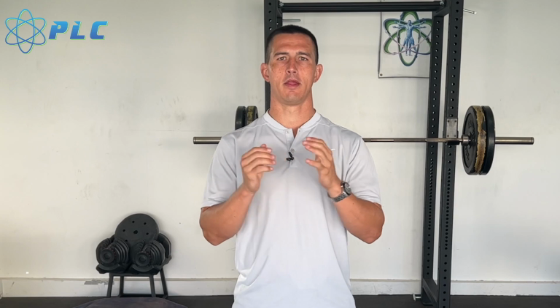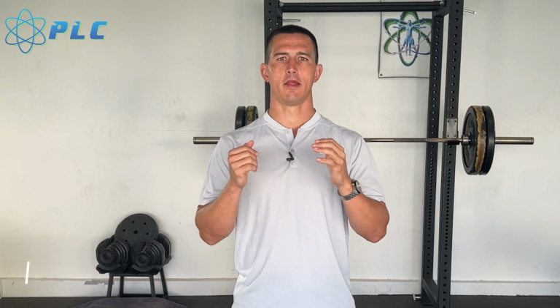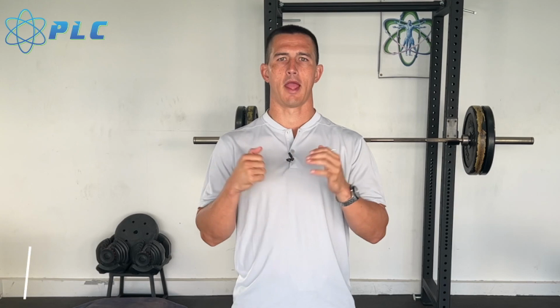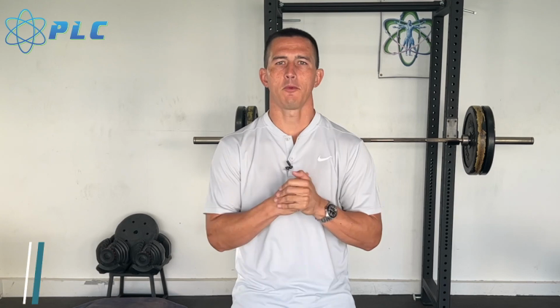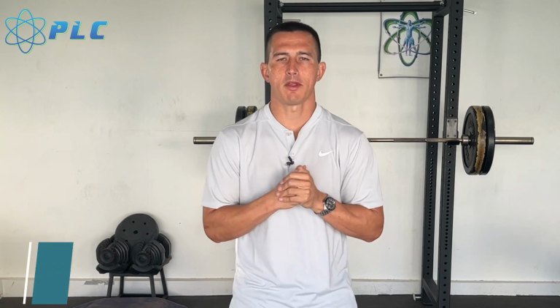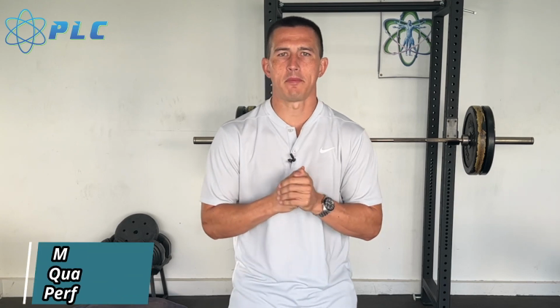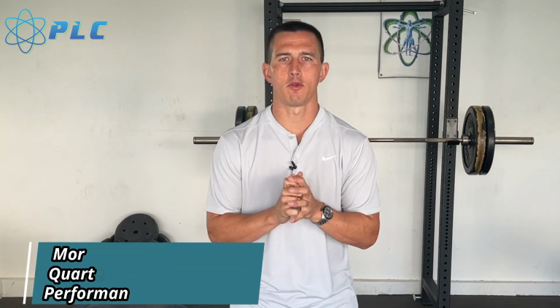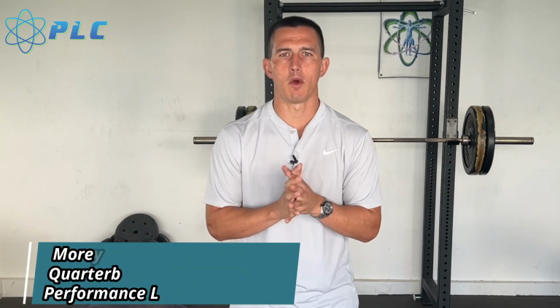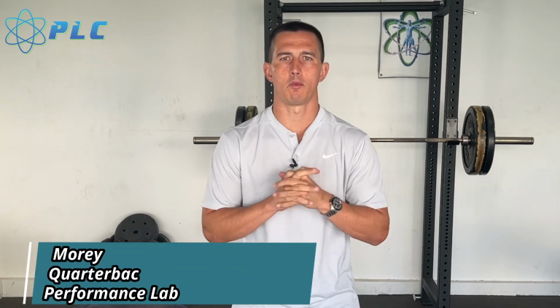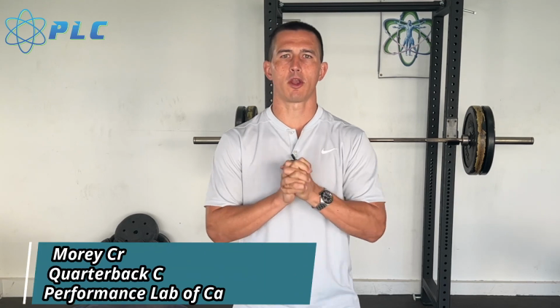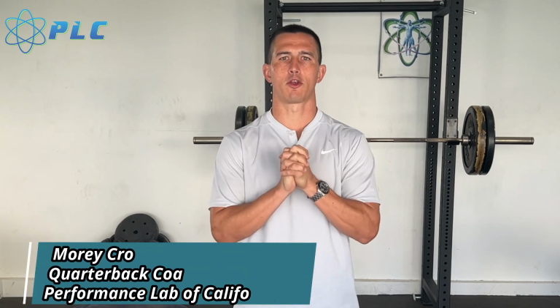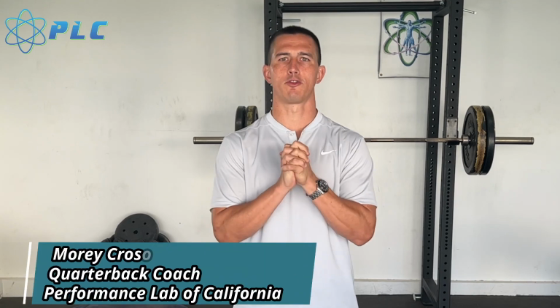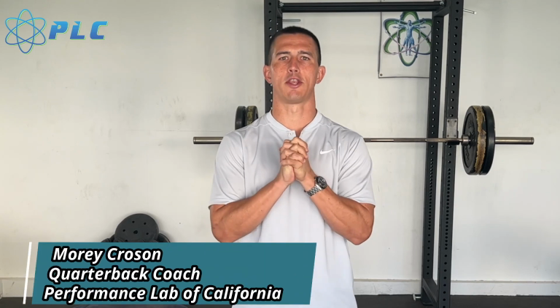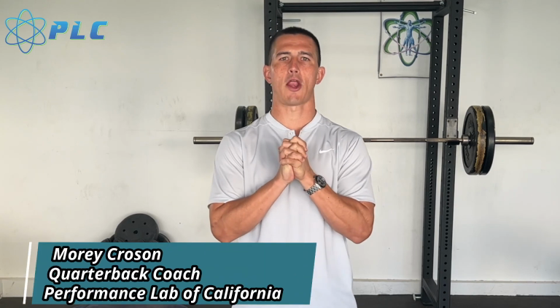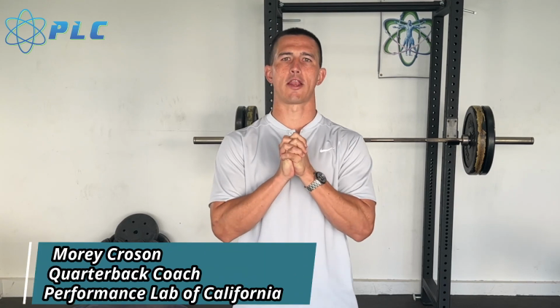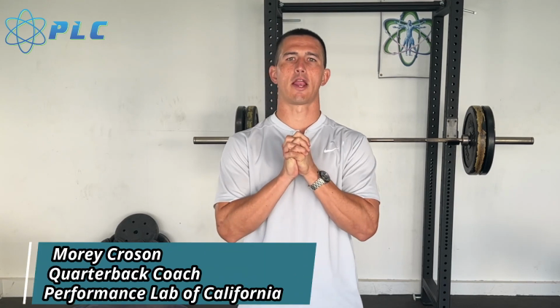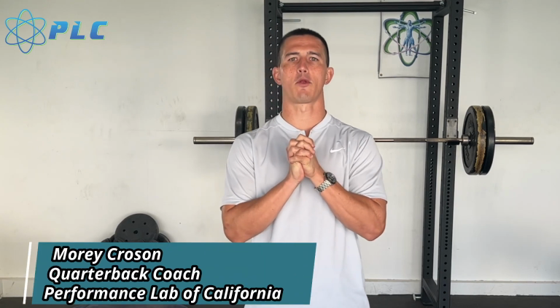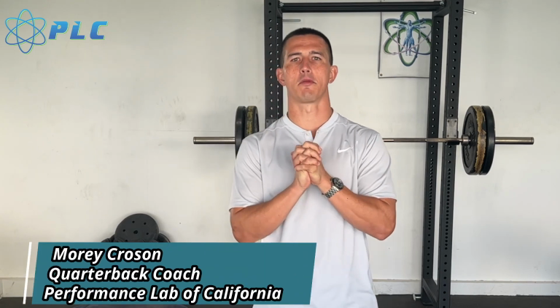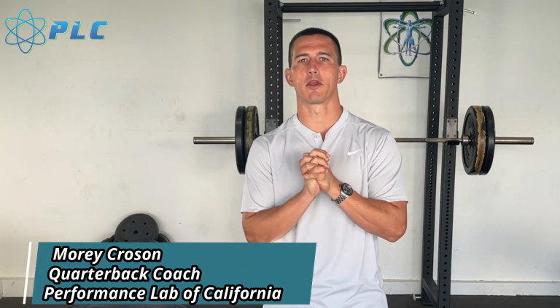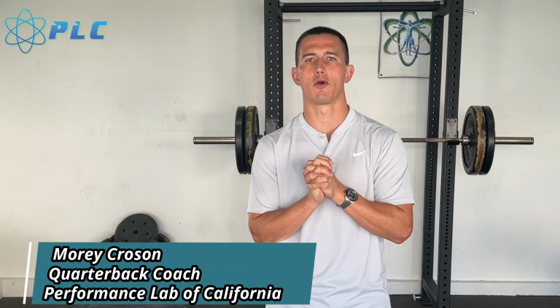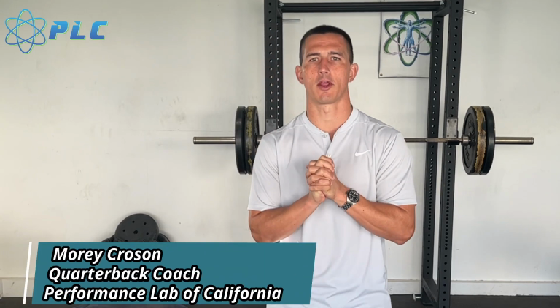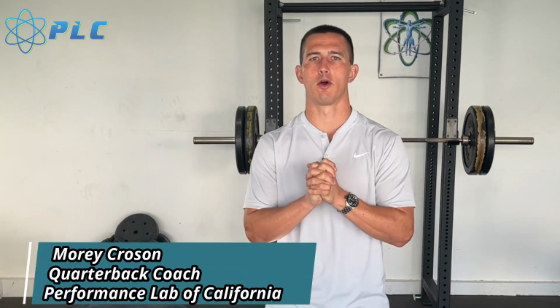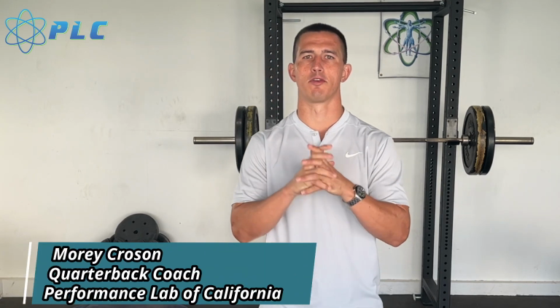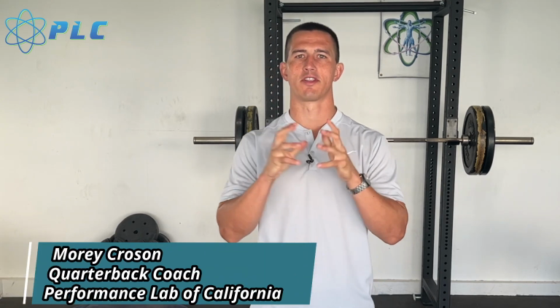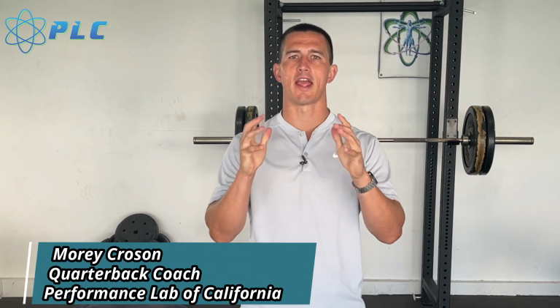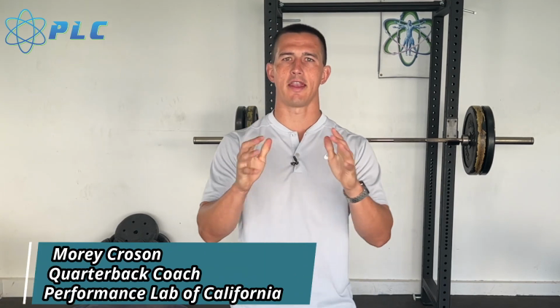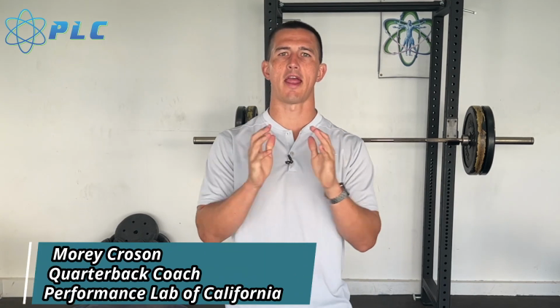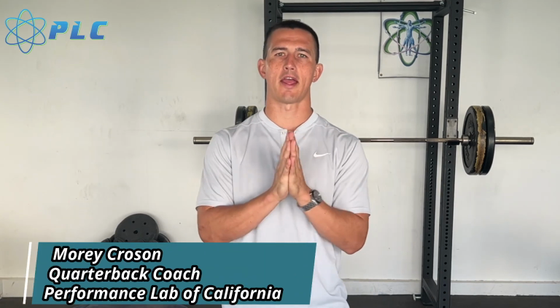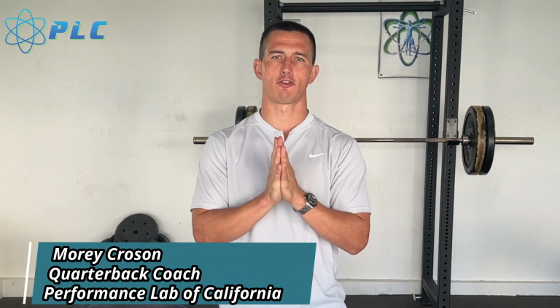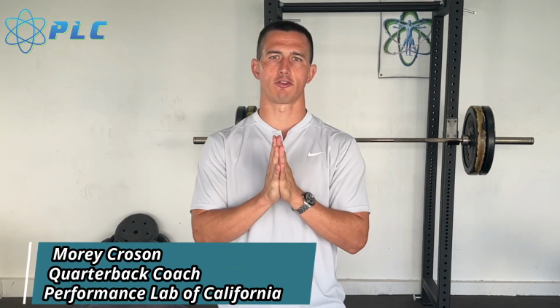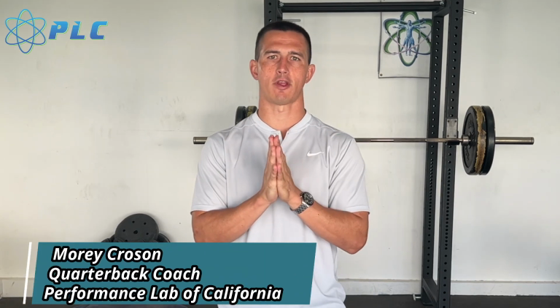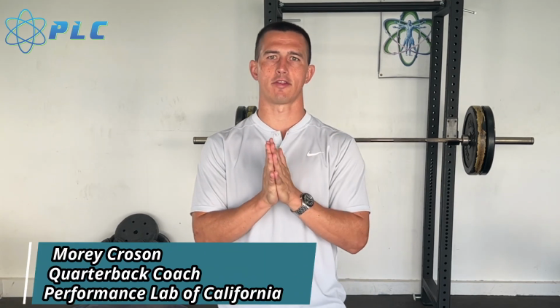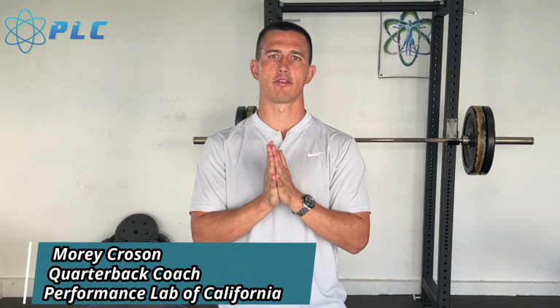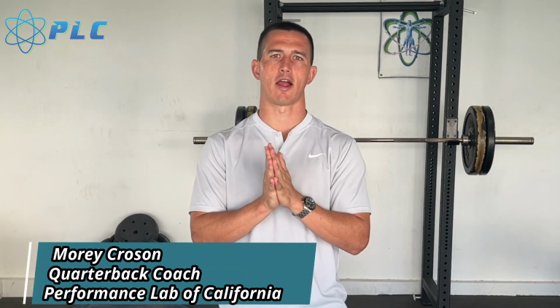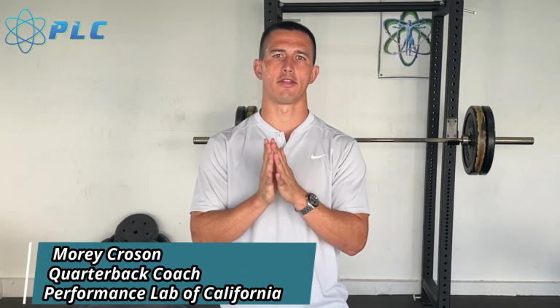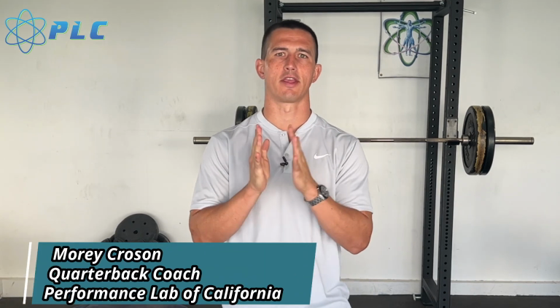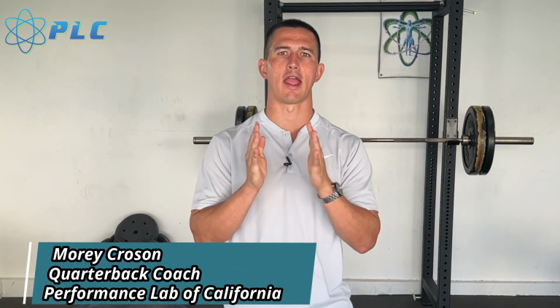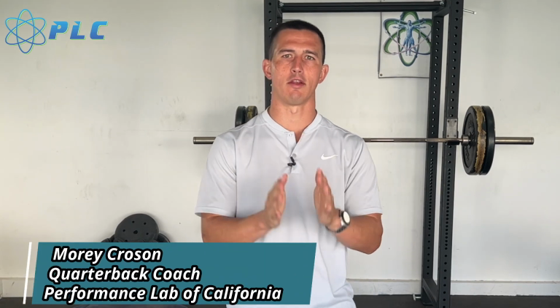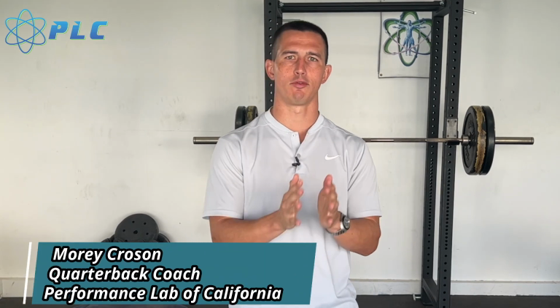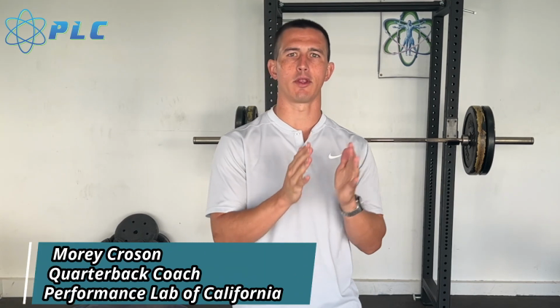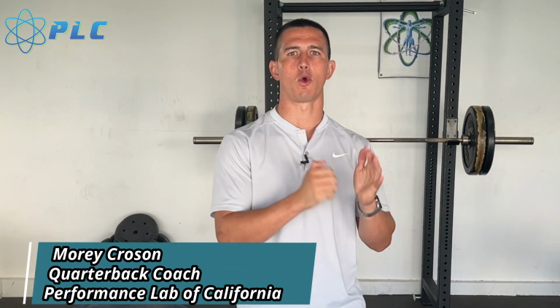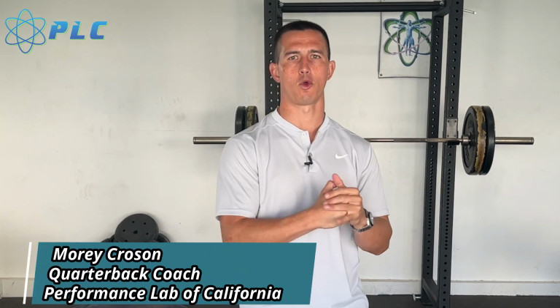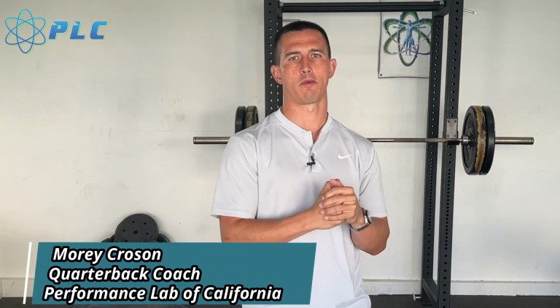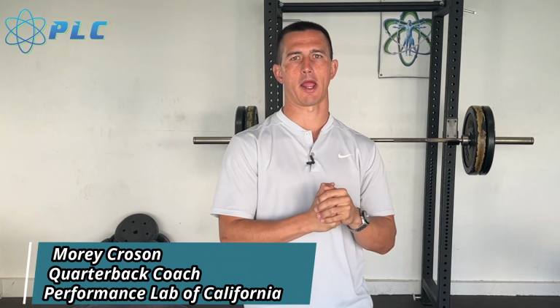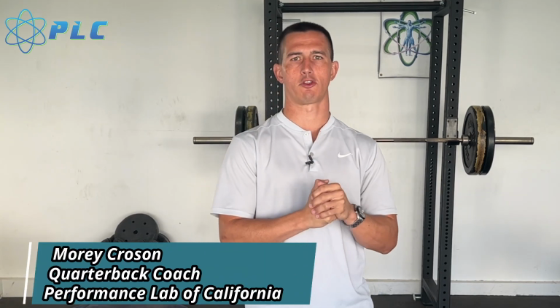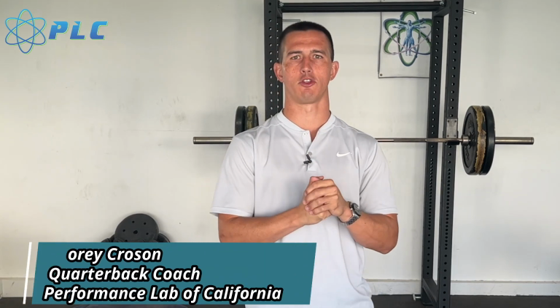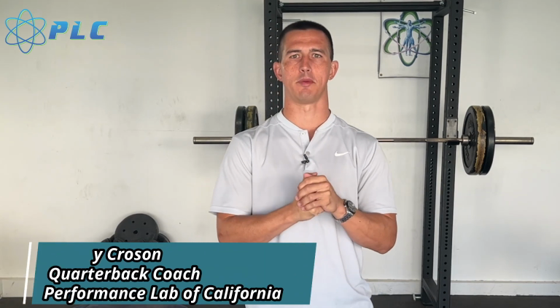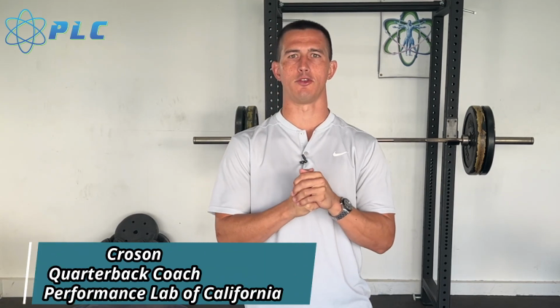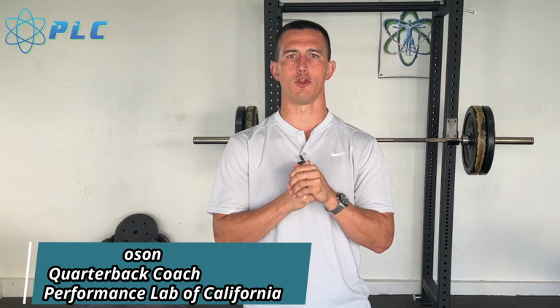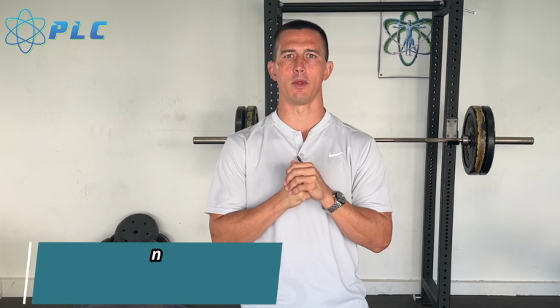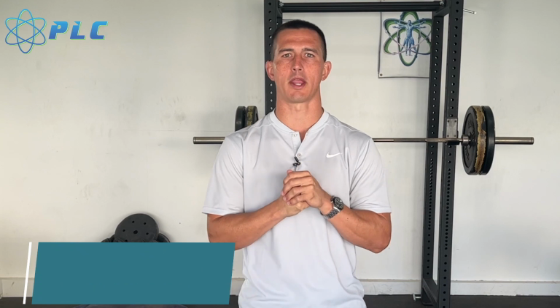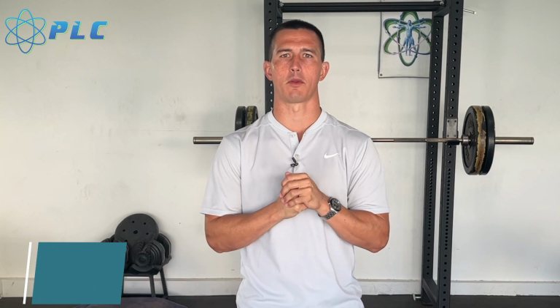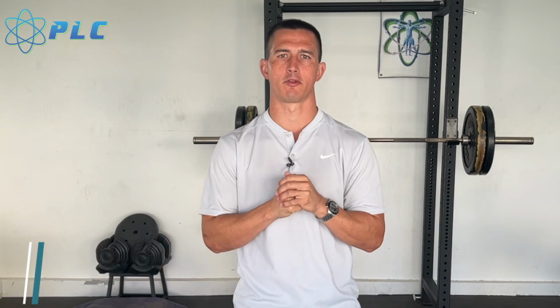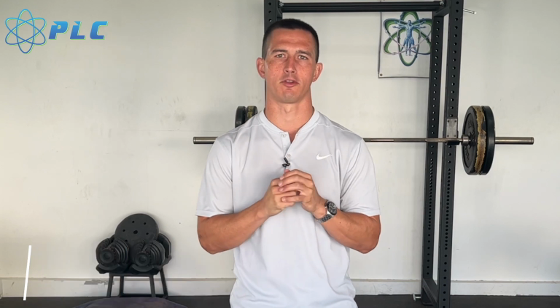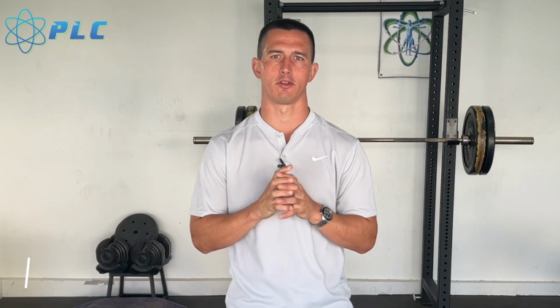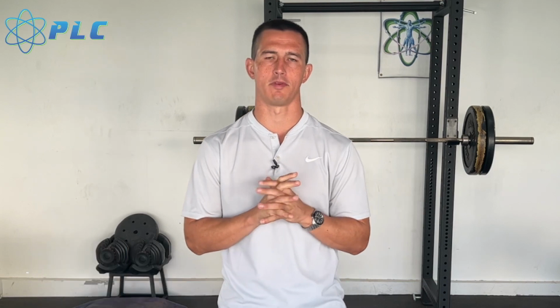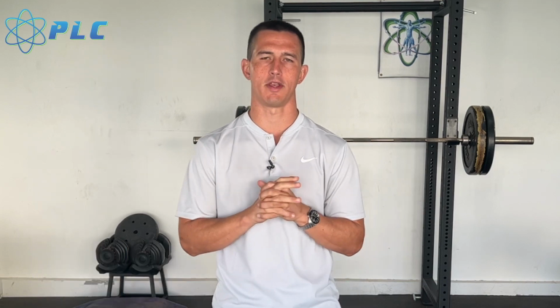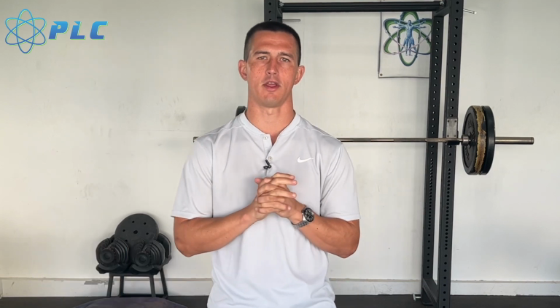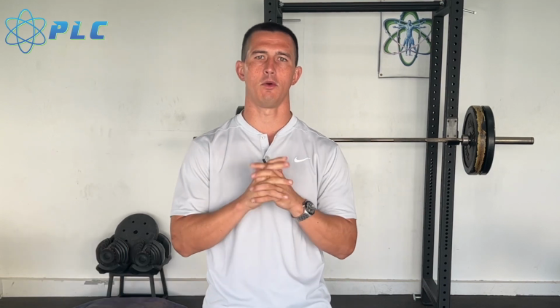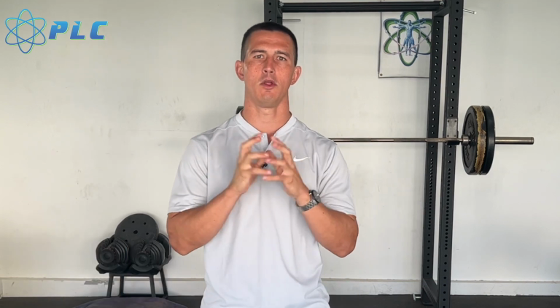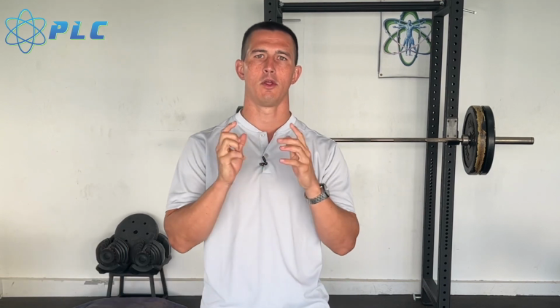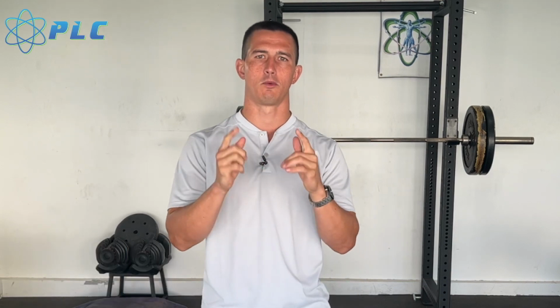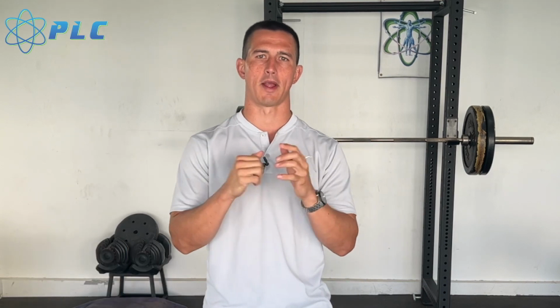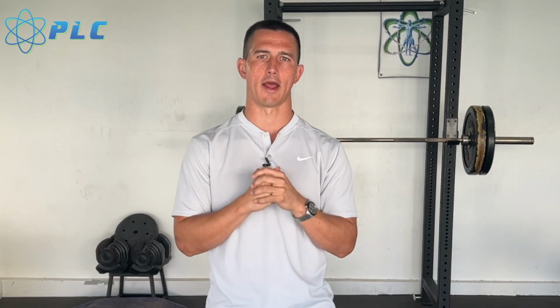Hey, what's up, everyone? Maury Krosin here, and today we're going to be going over 10 exercises I think every quarterback should be doing, and we're going to start the video right now.